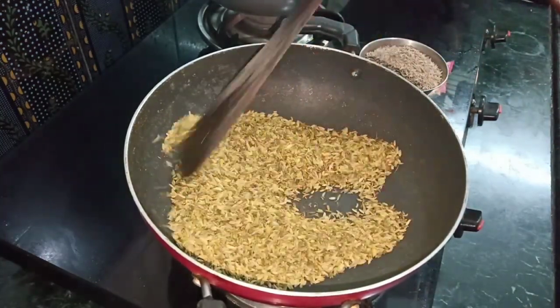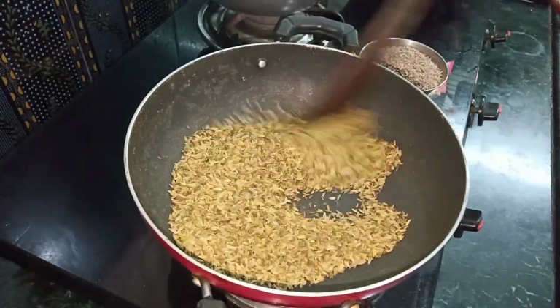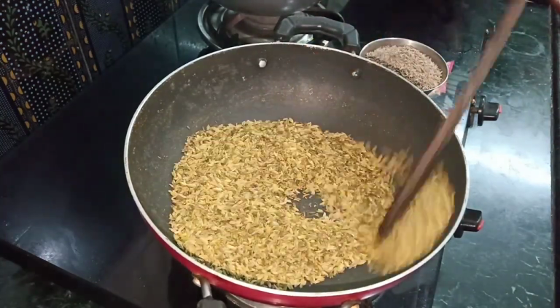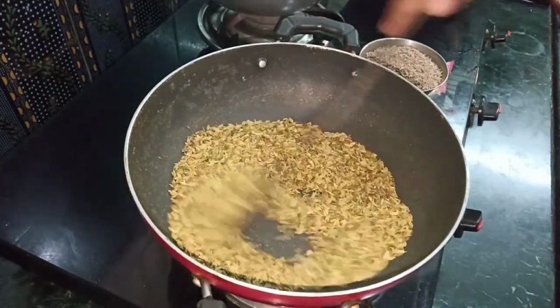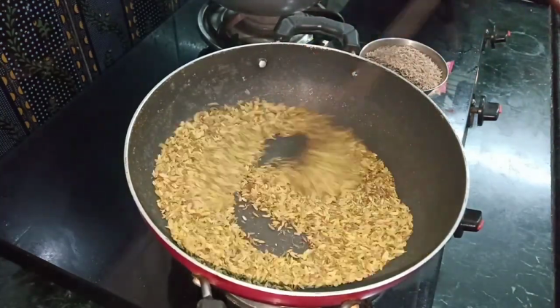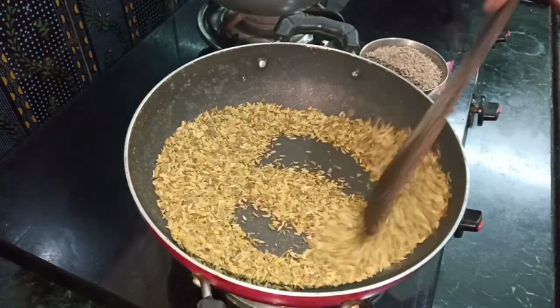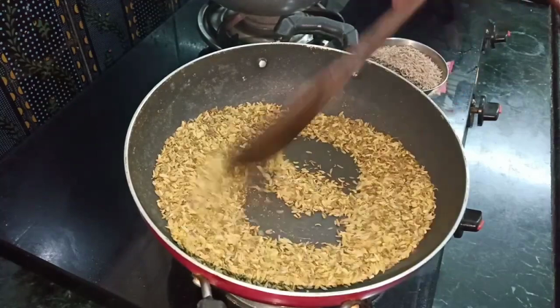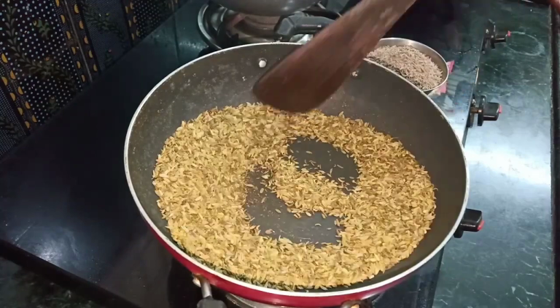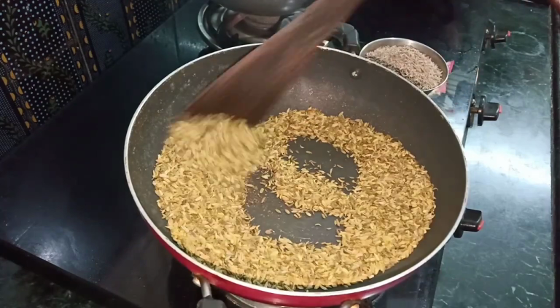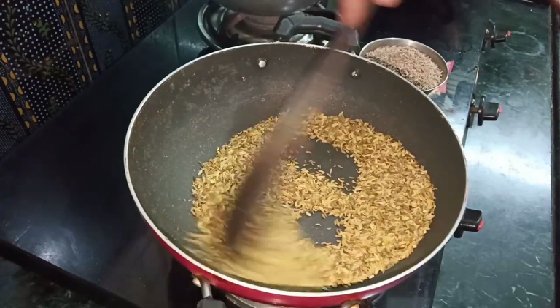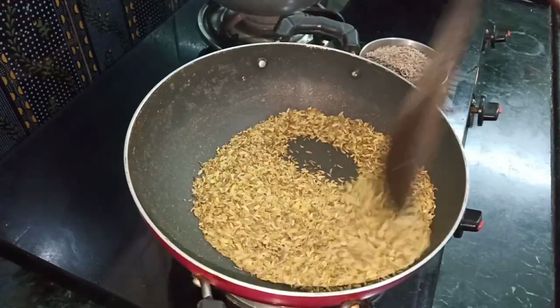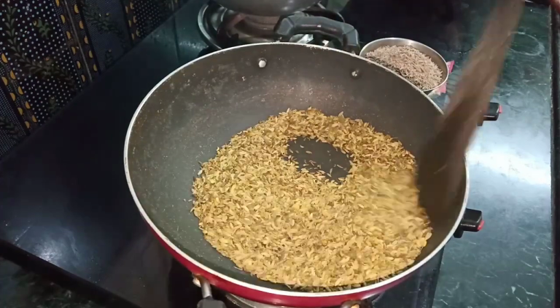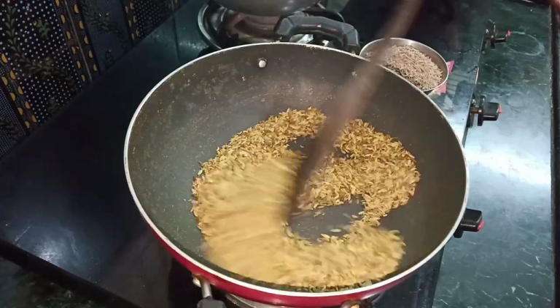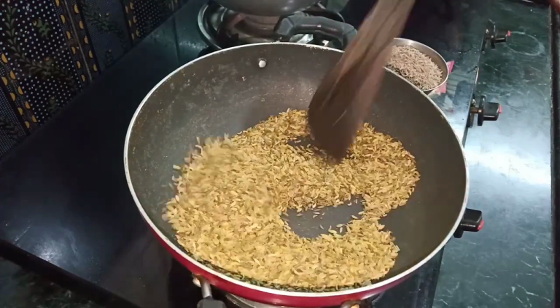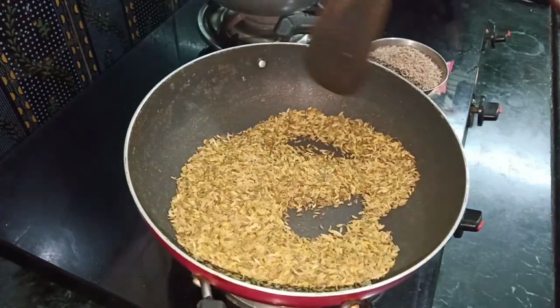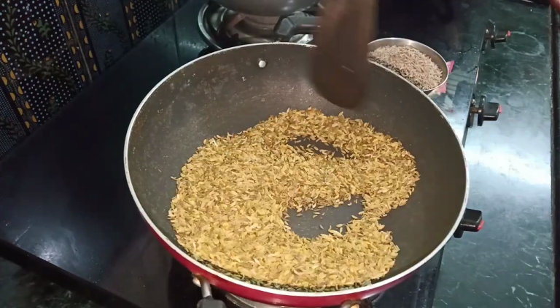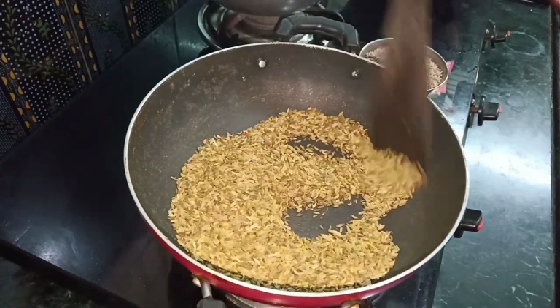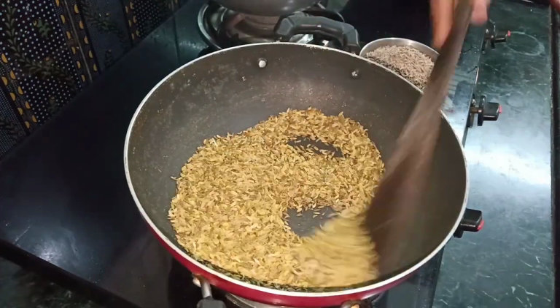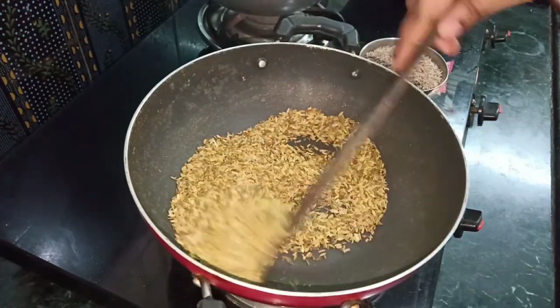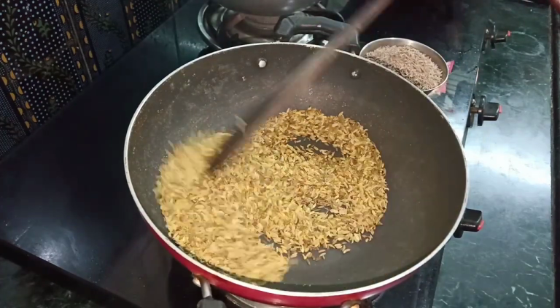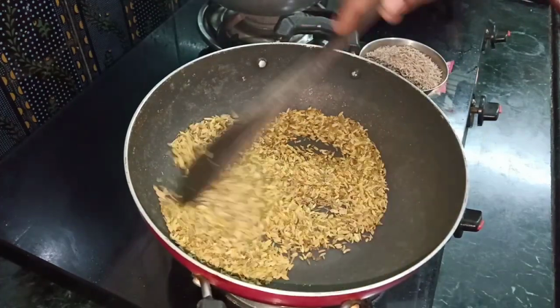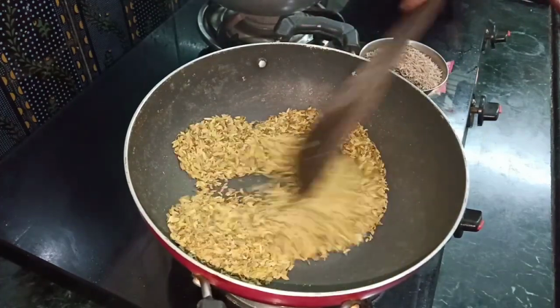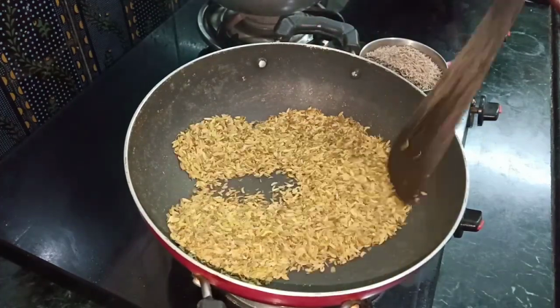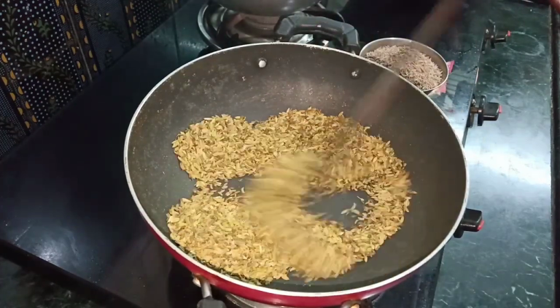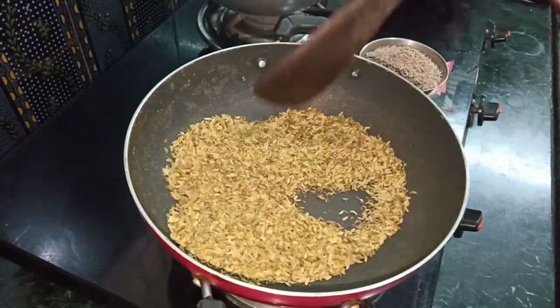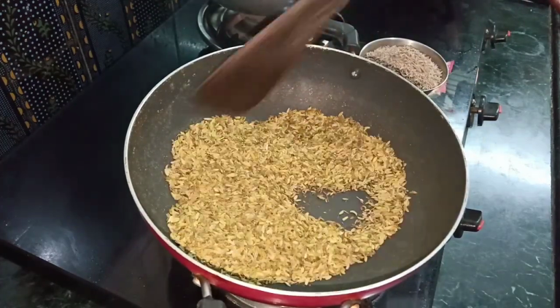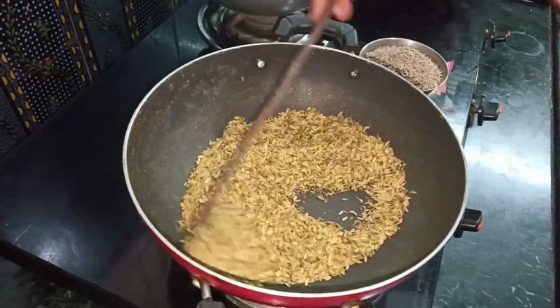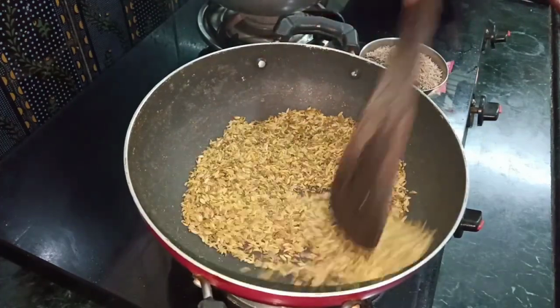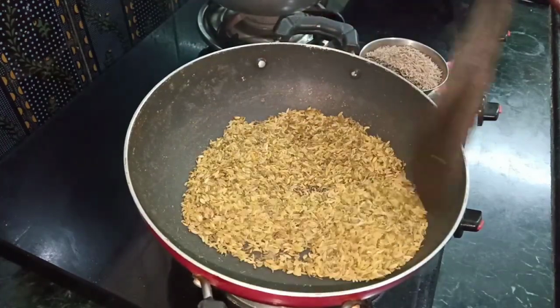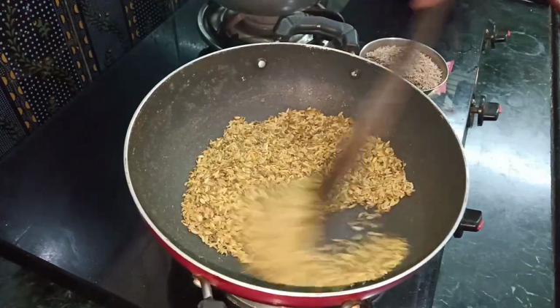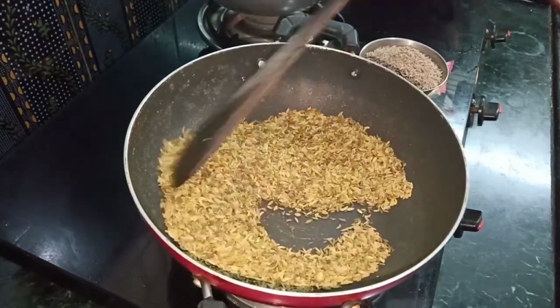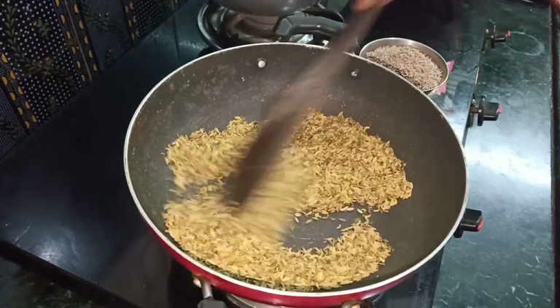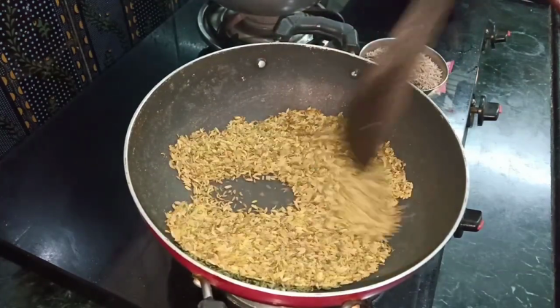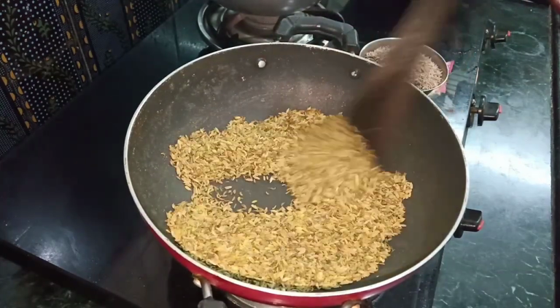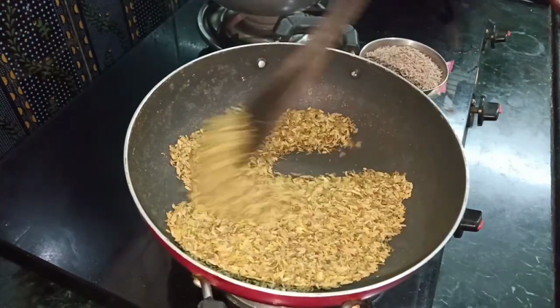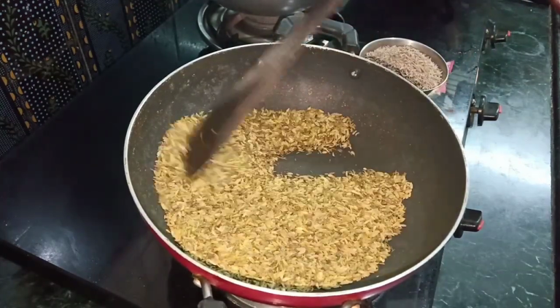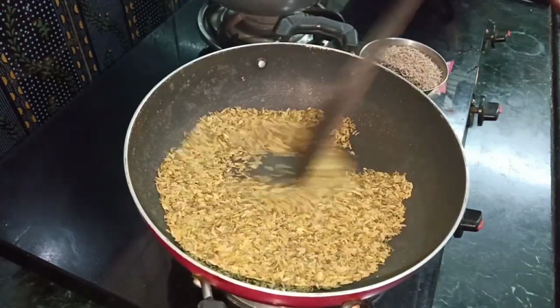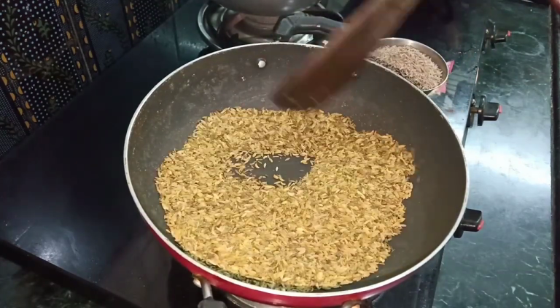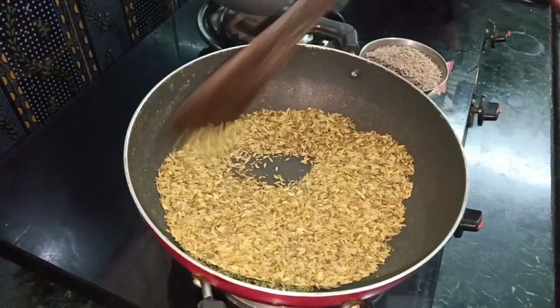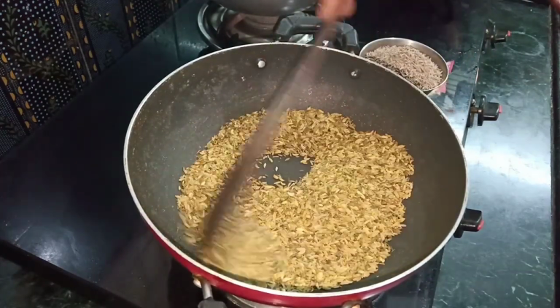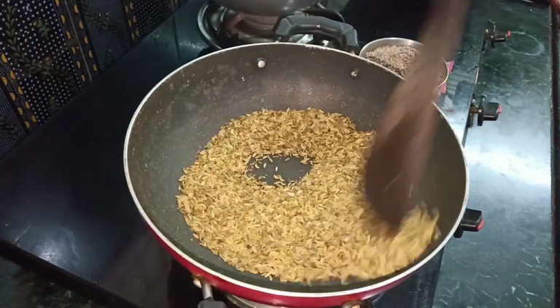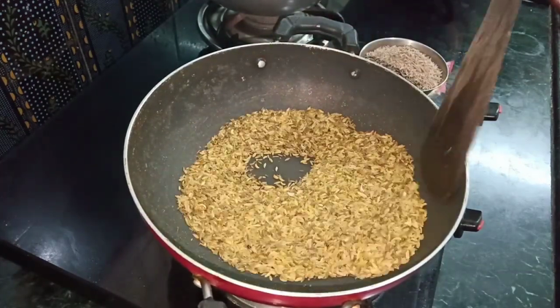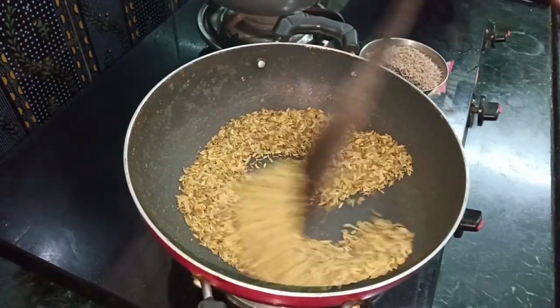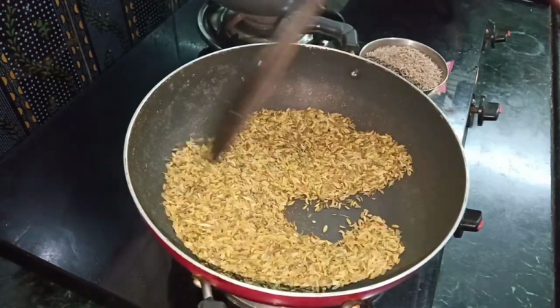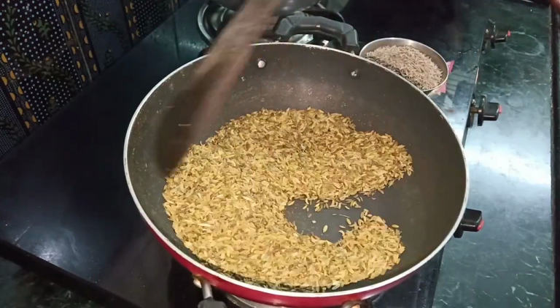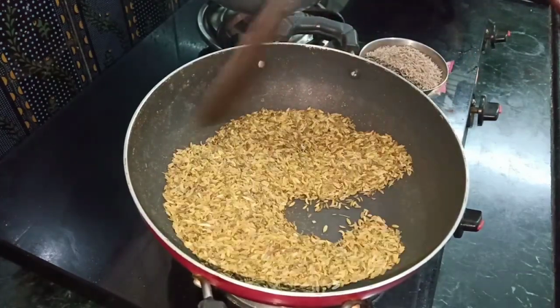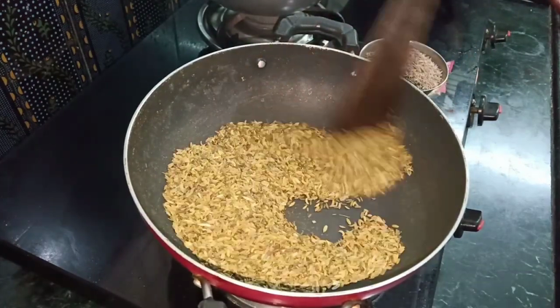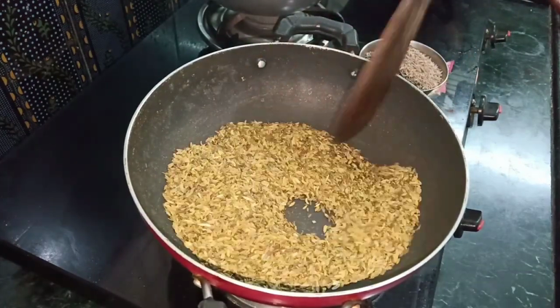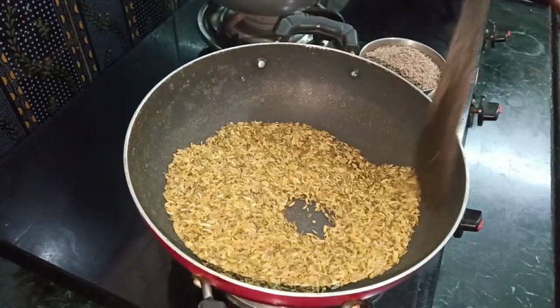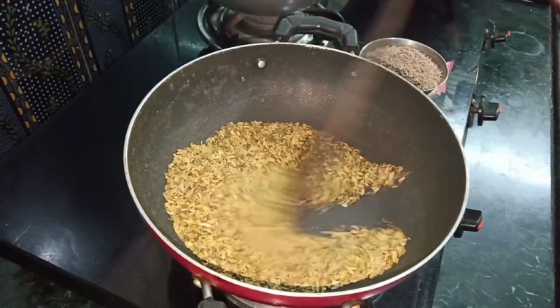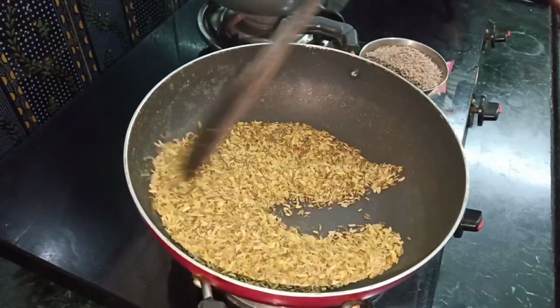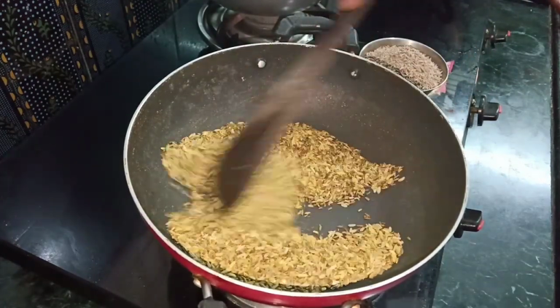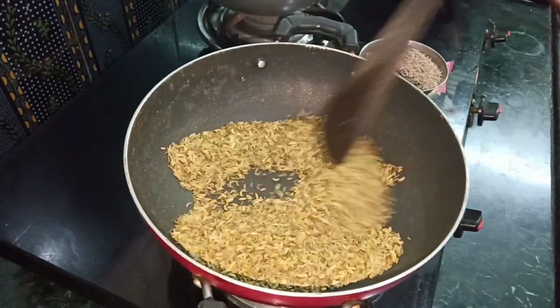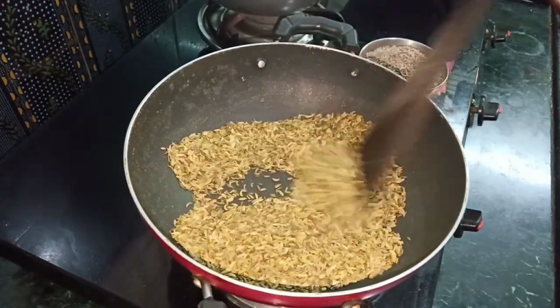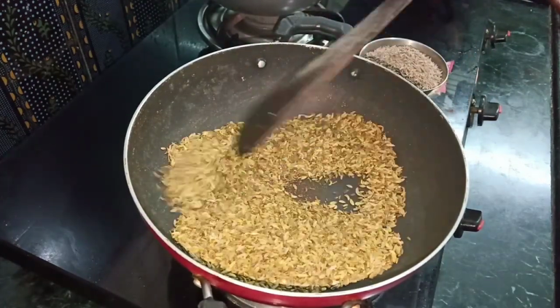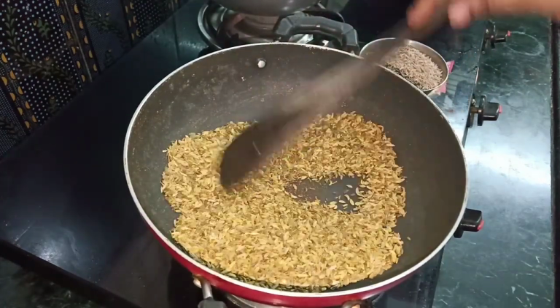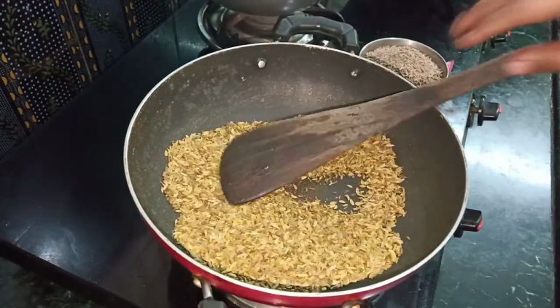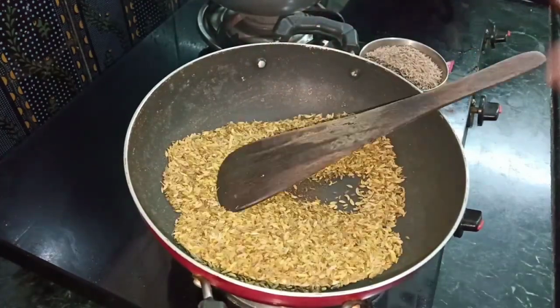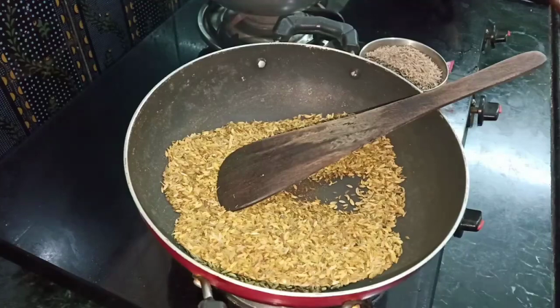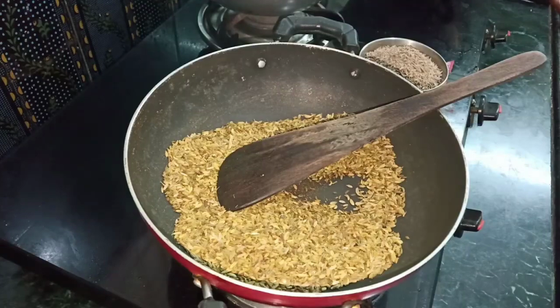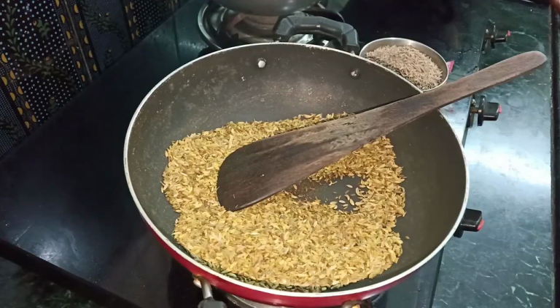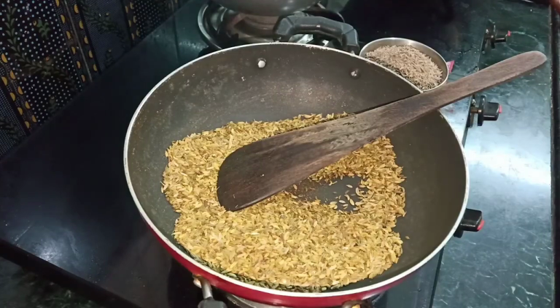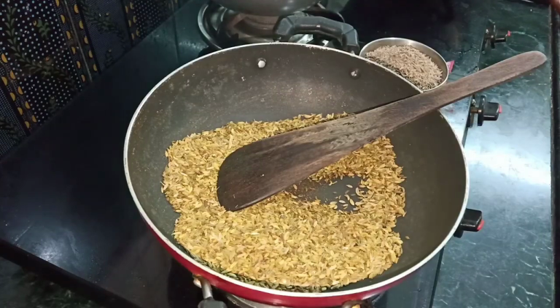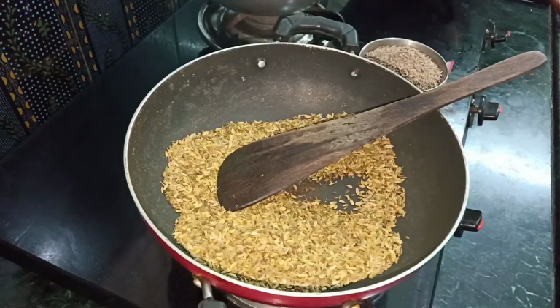We will fry it with 4-4 seeds and any seeds.